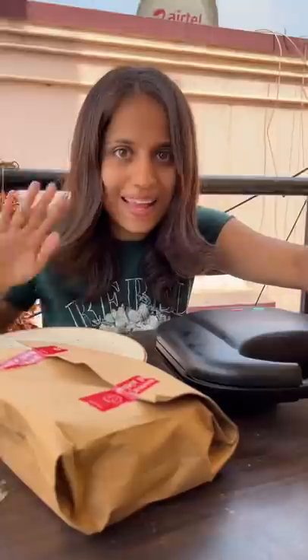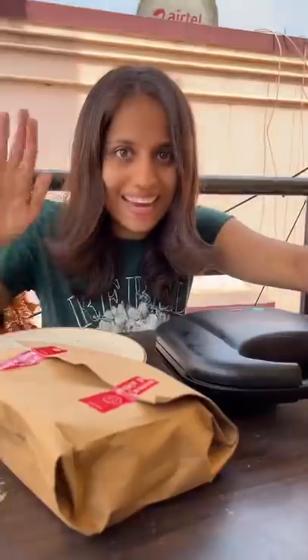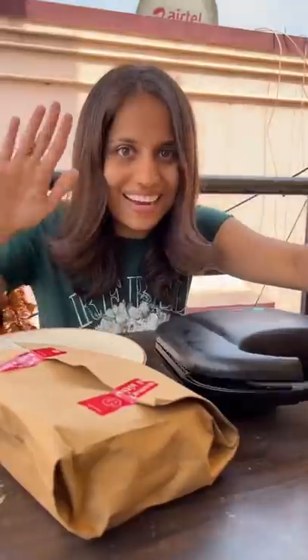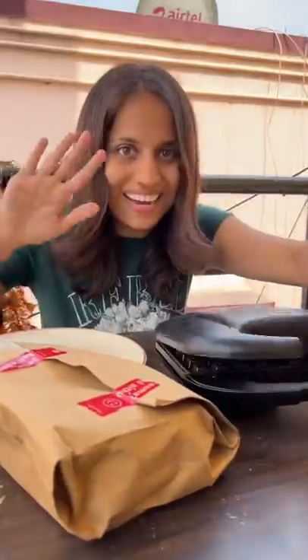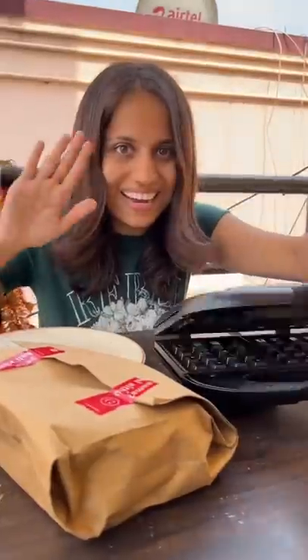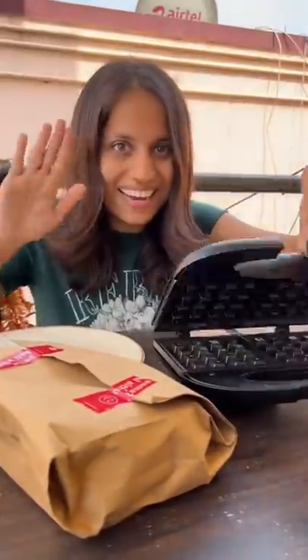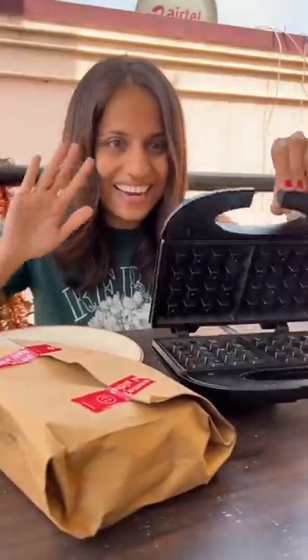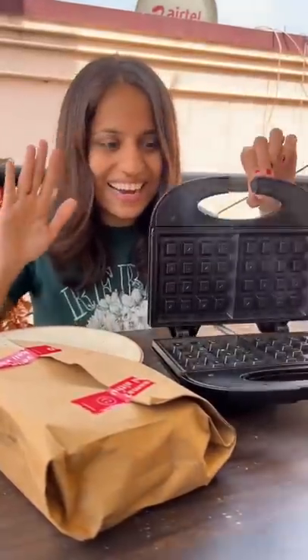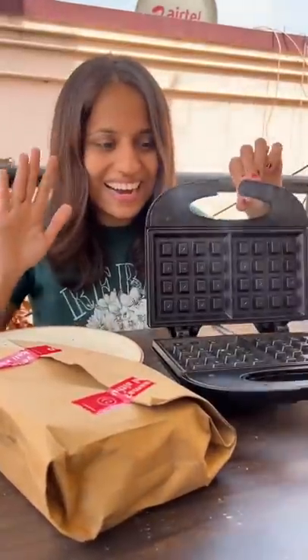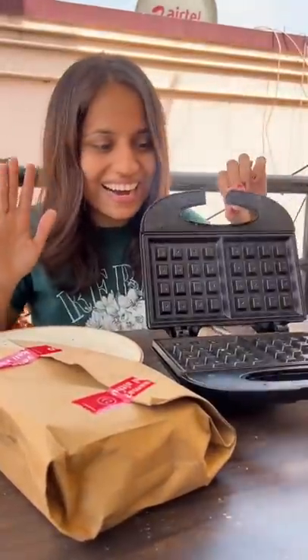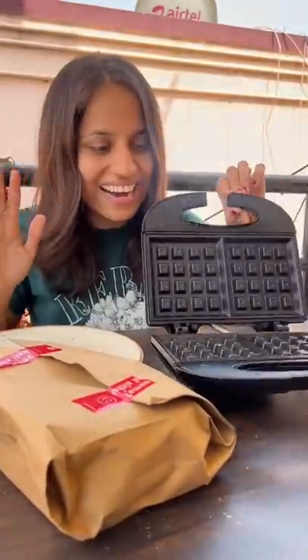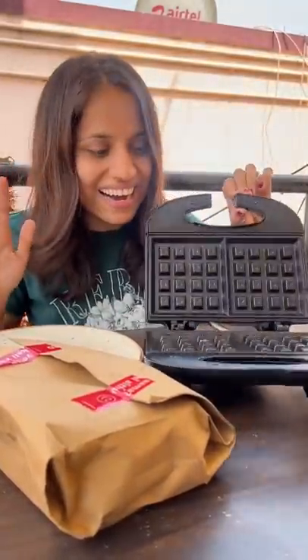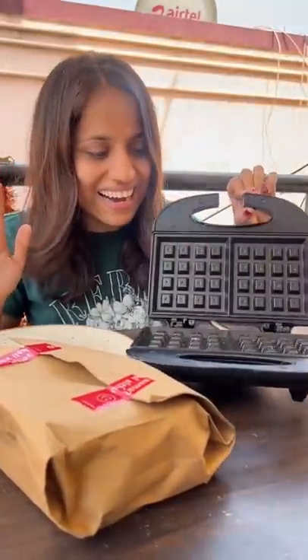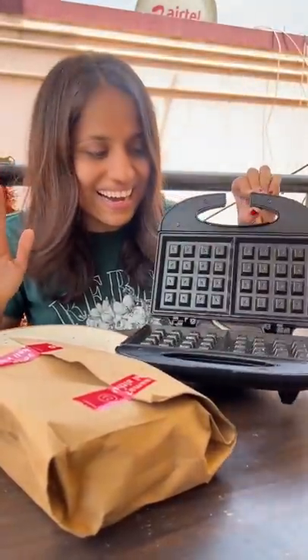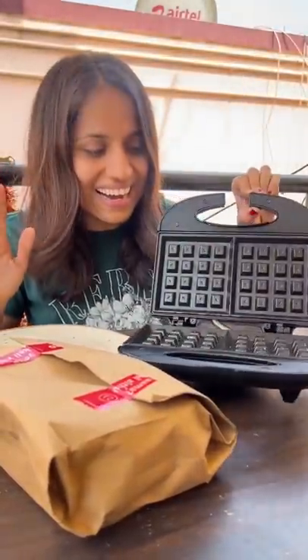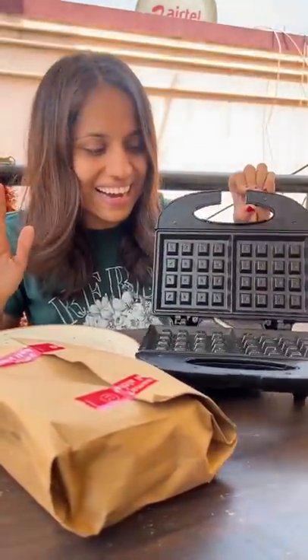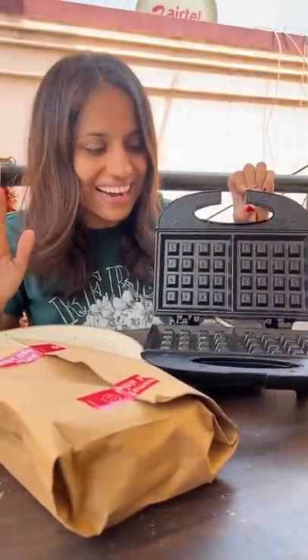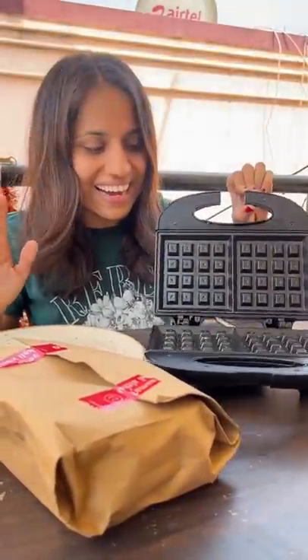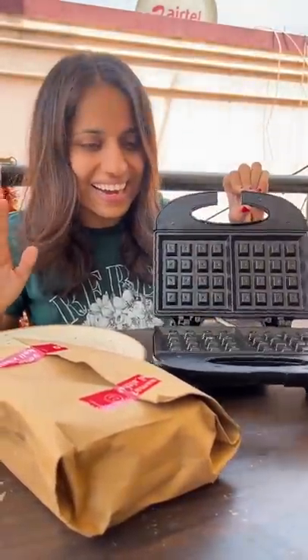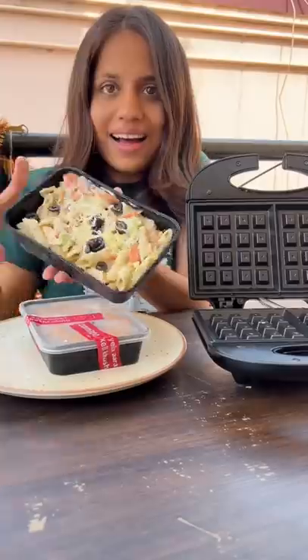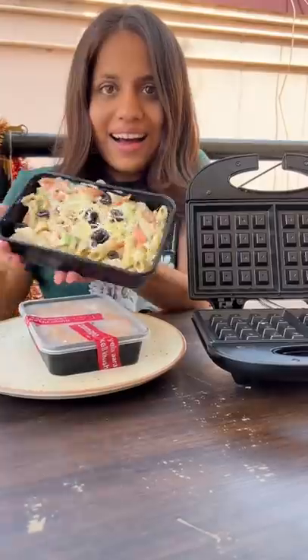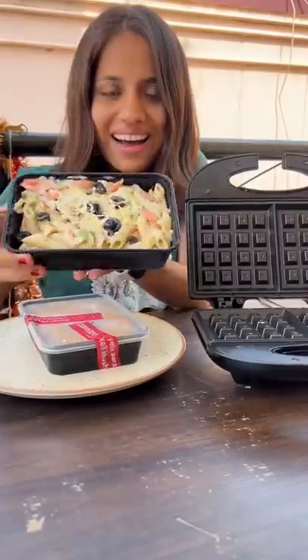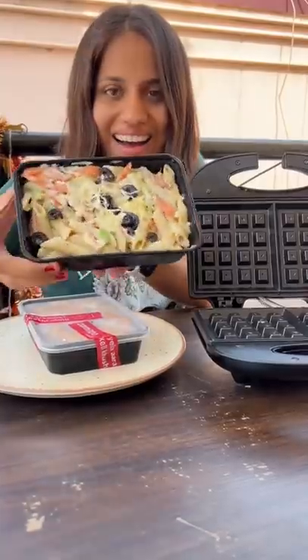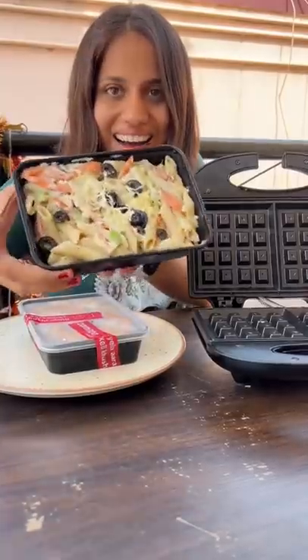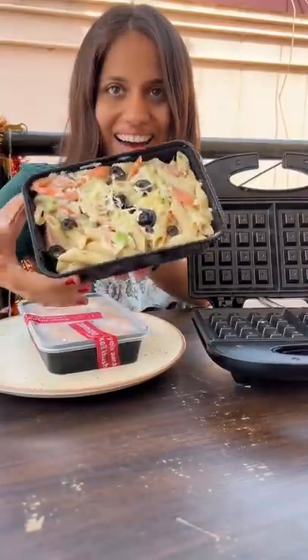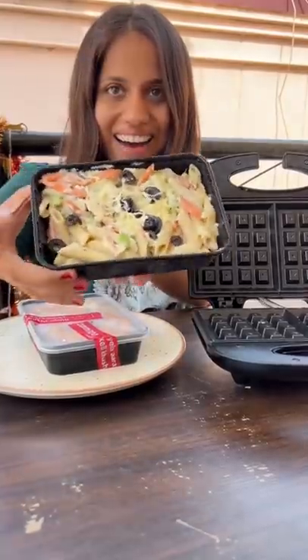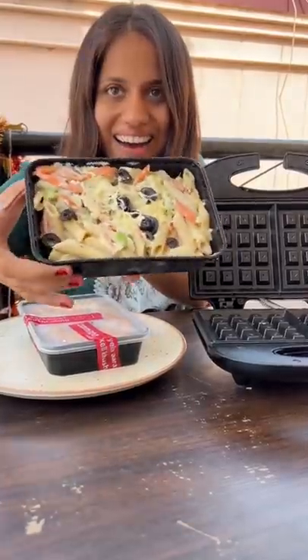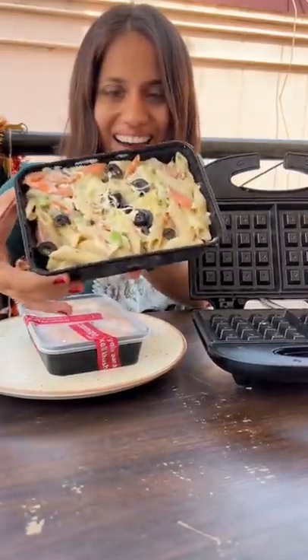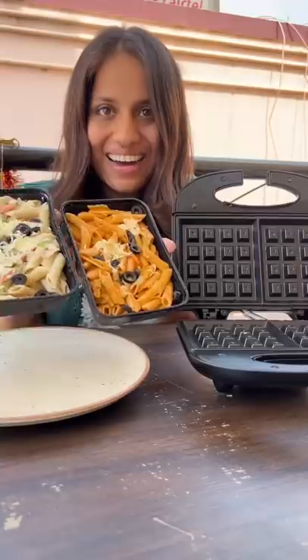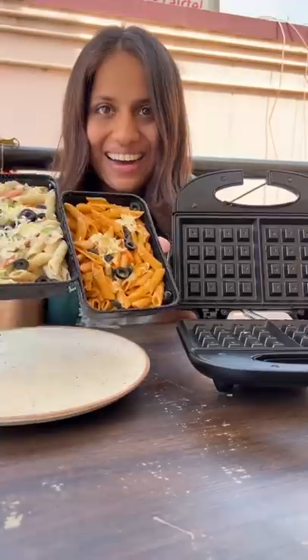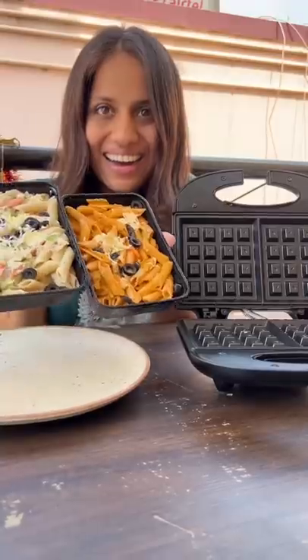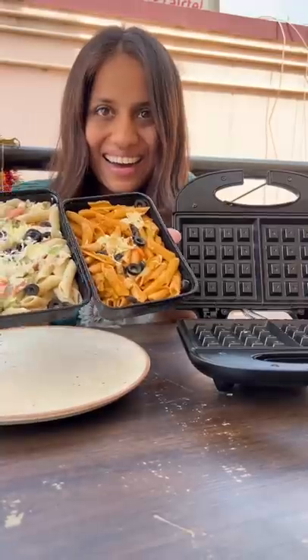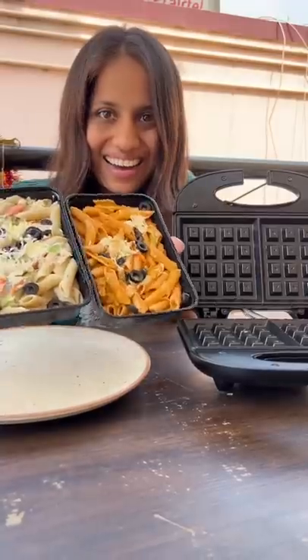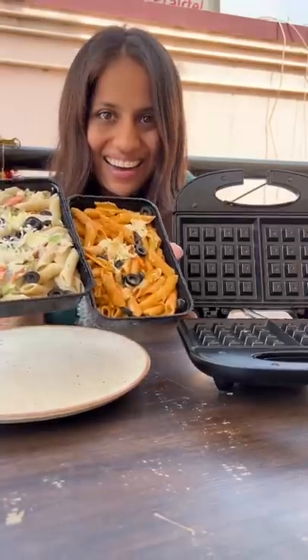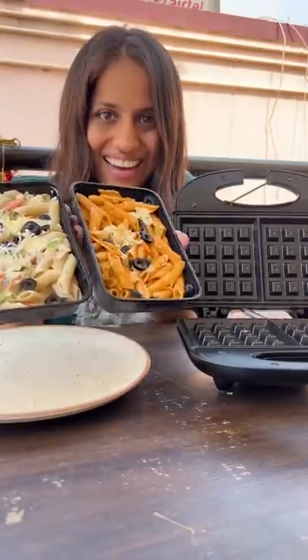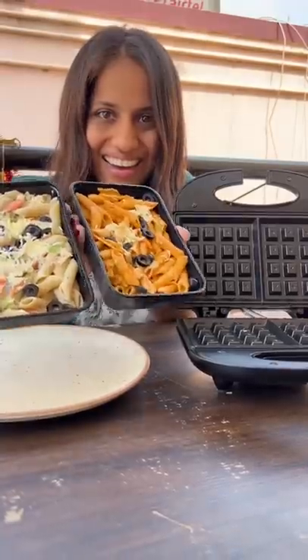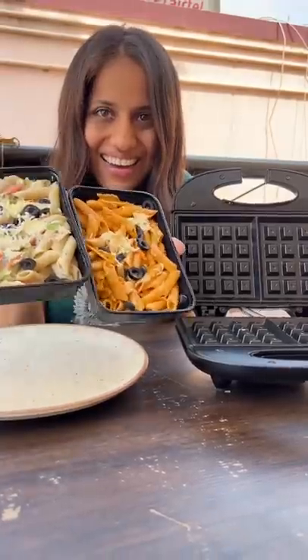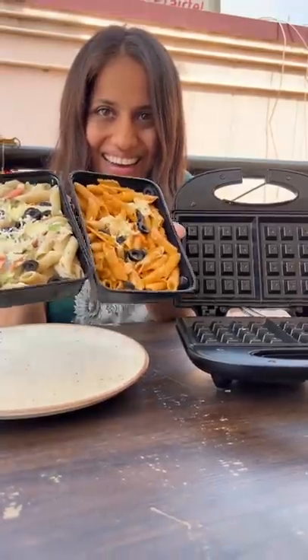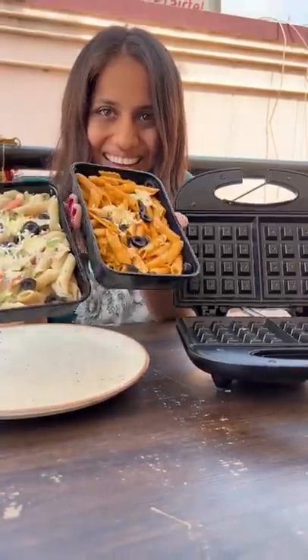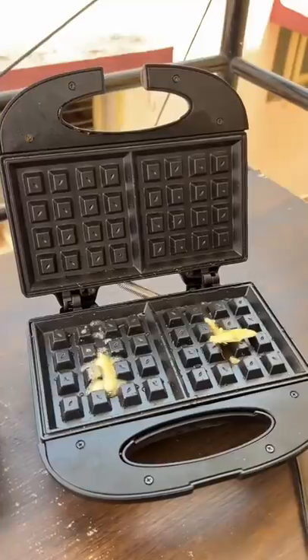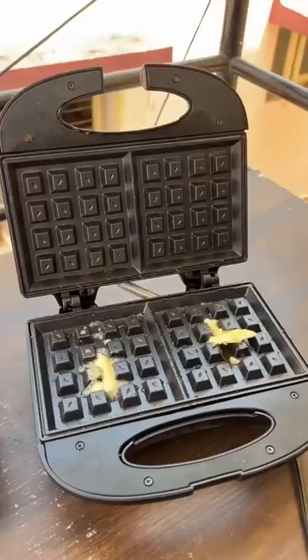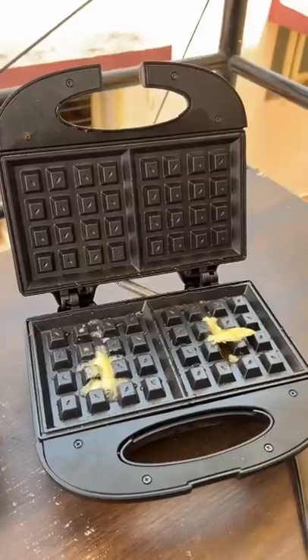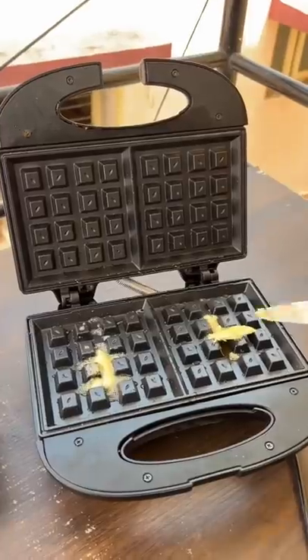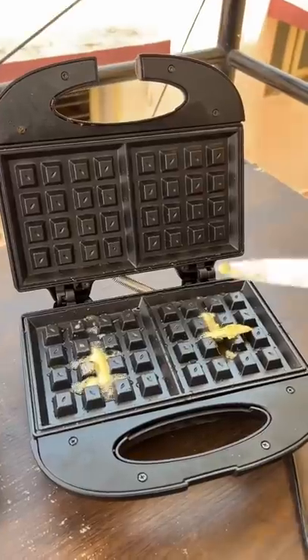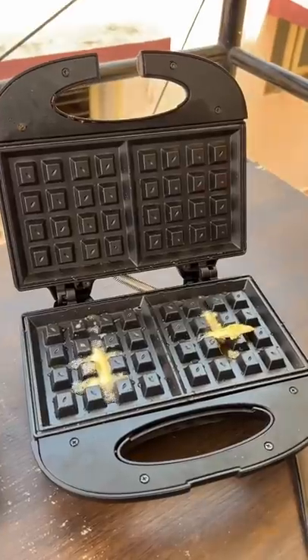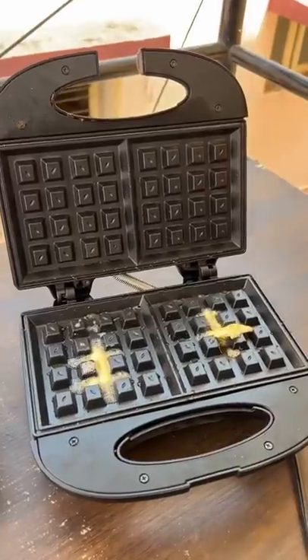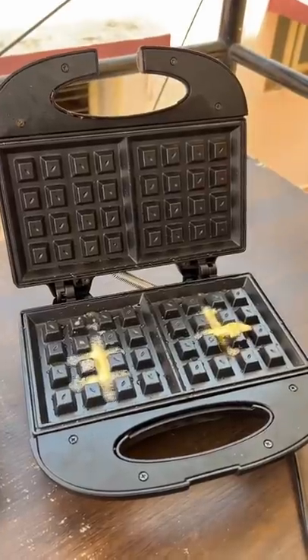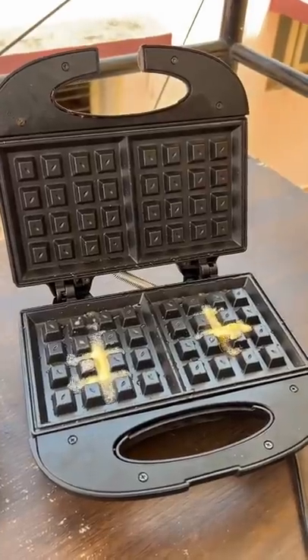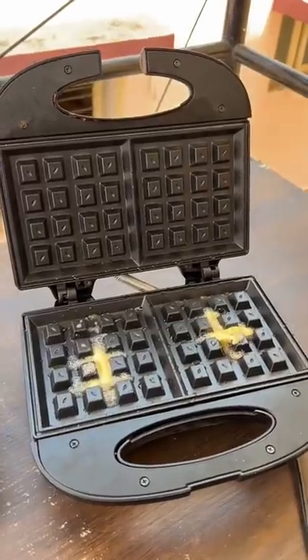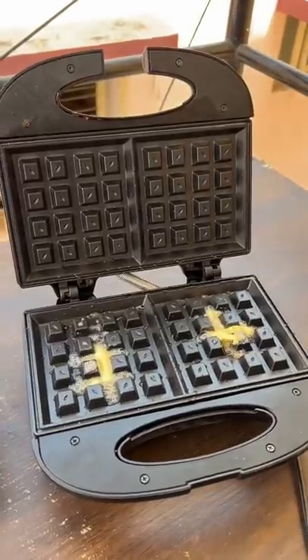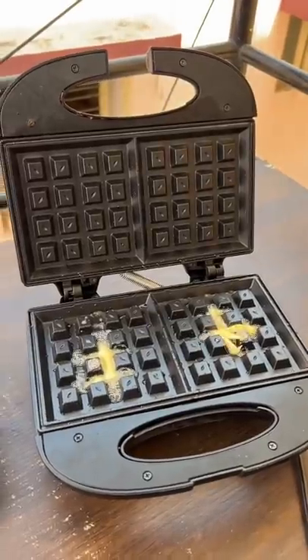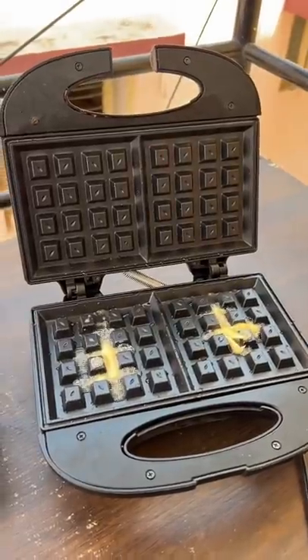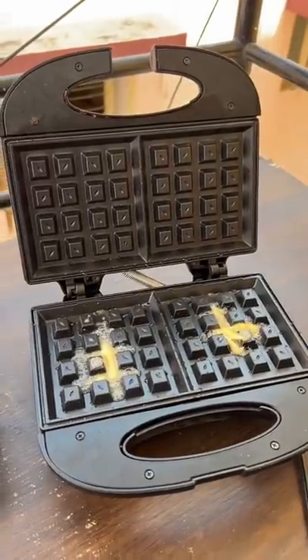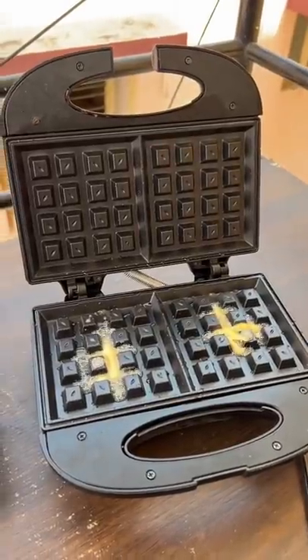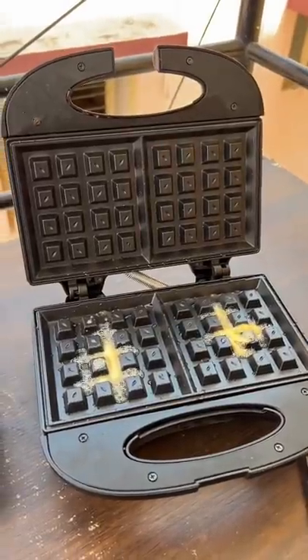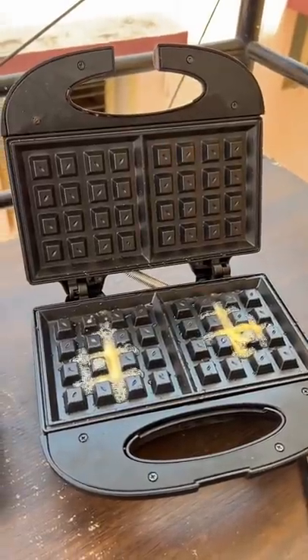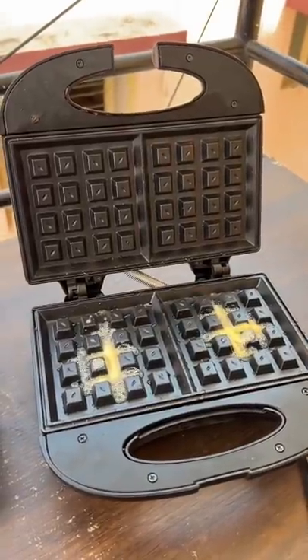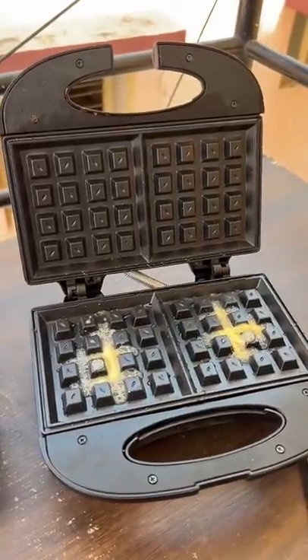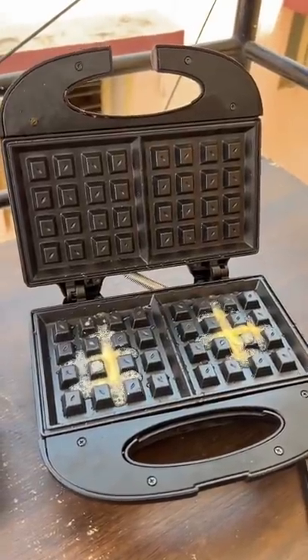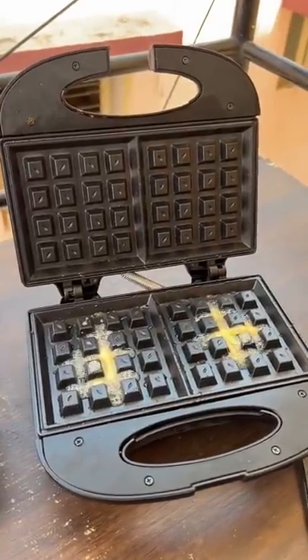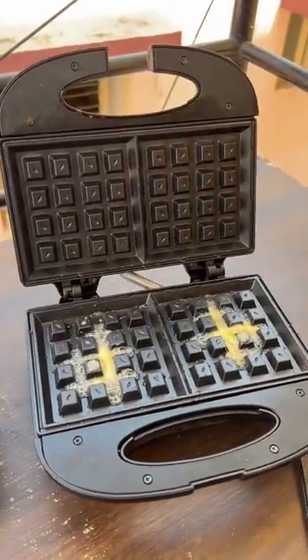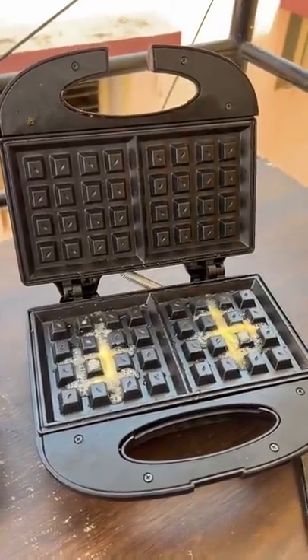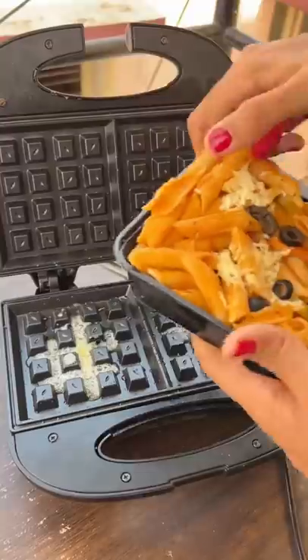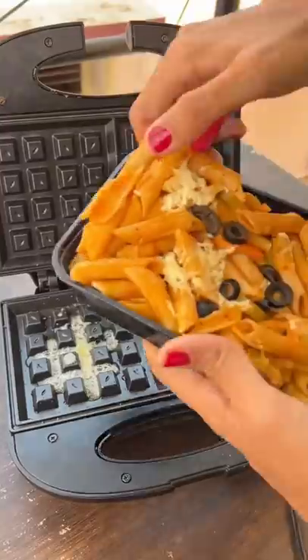Today is day 7 of our waffle challenge. I am making pasta, but I was like, why only white sauce? White and red — we will make both of them.